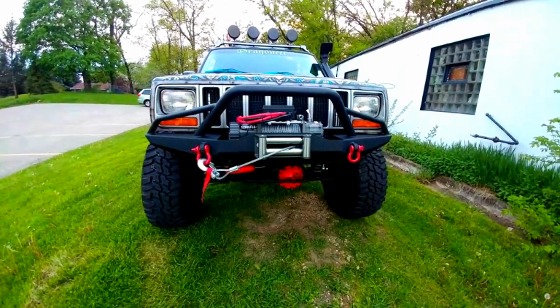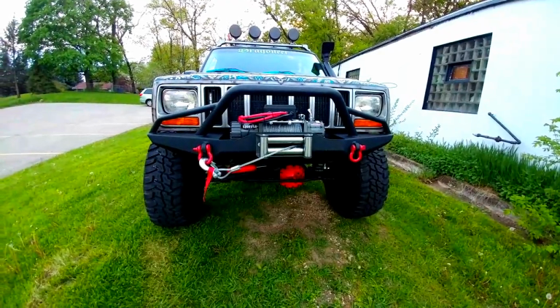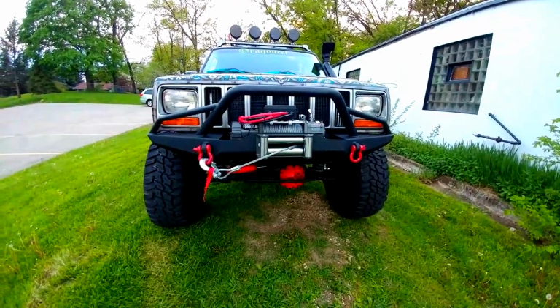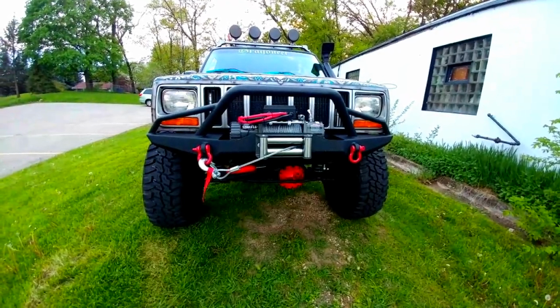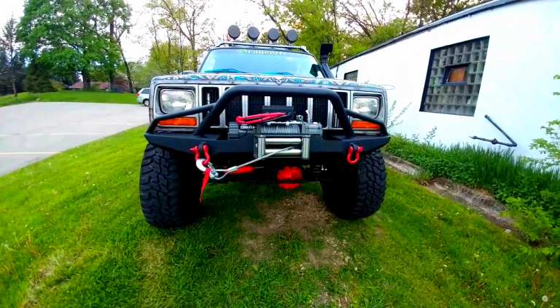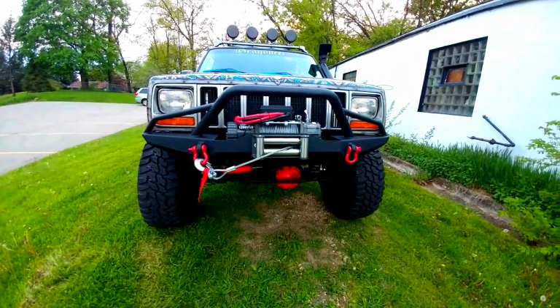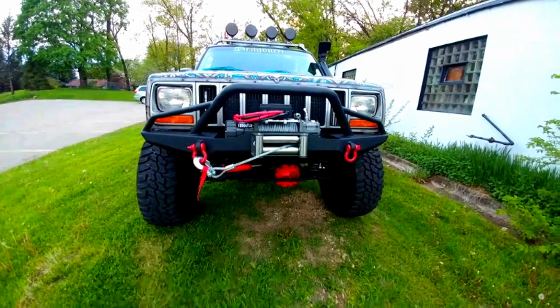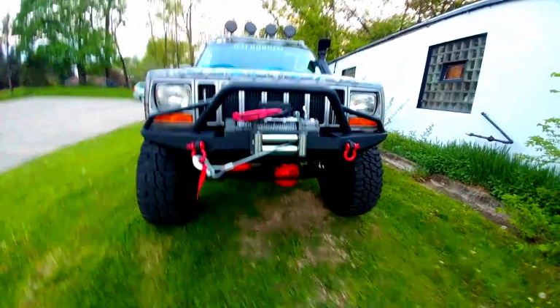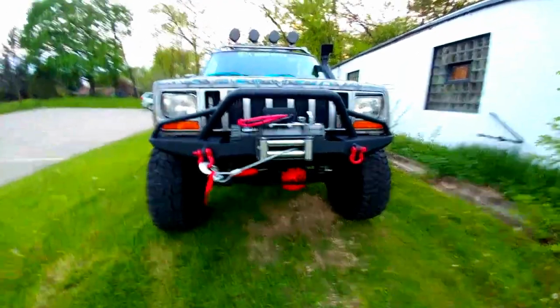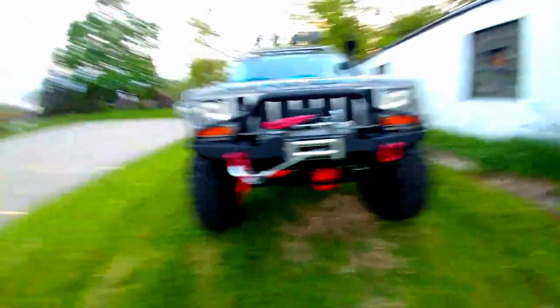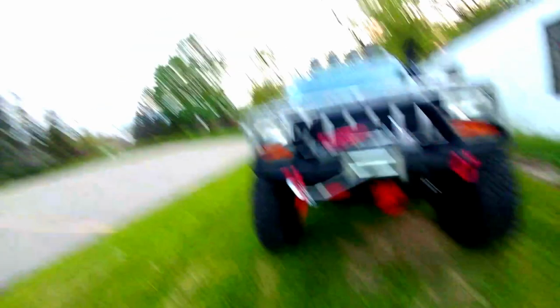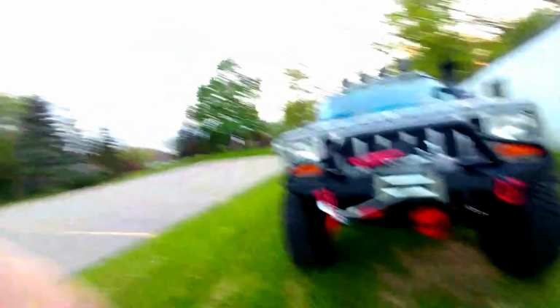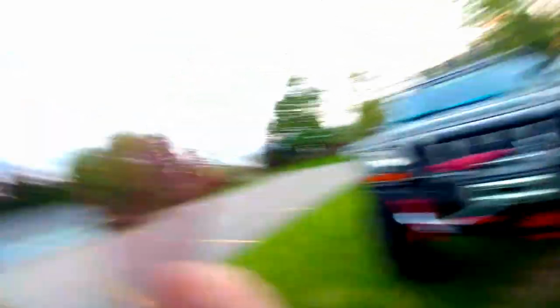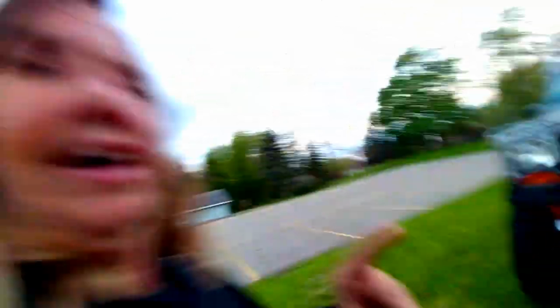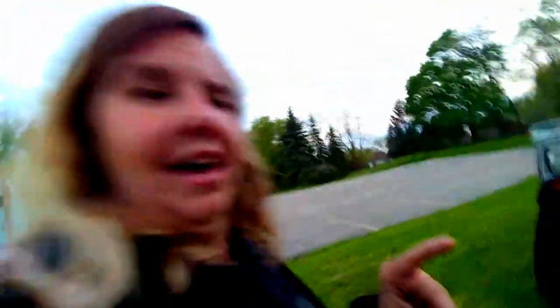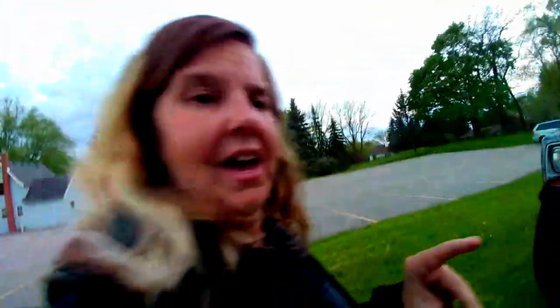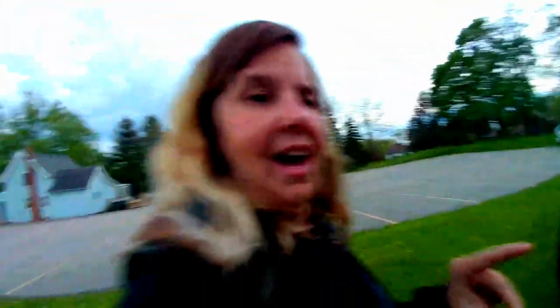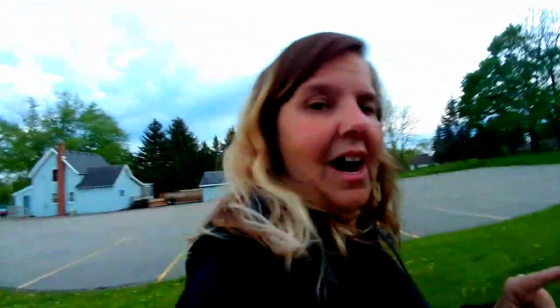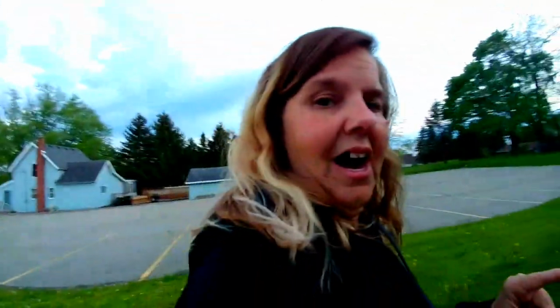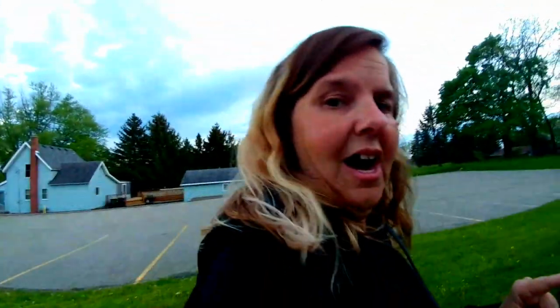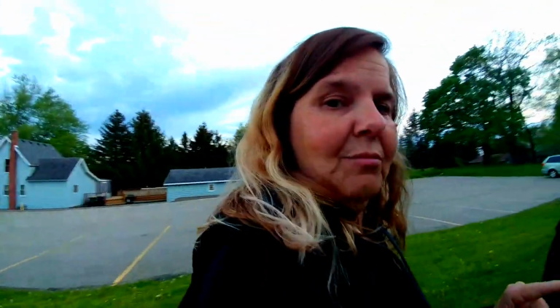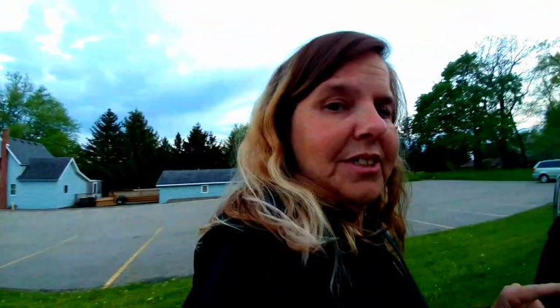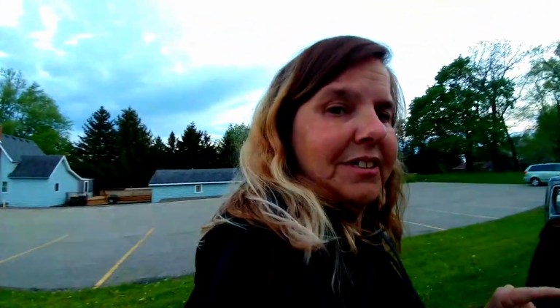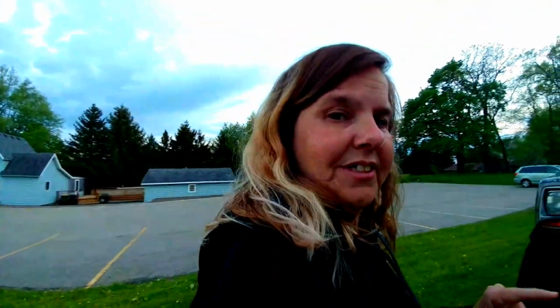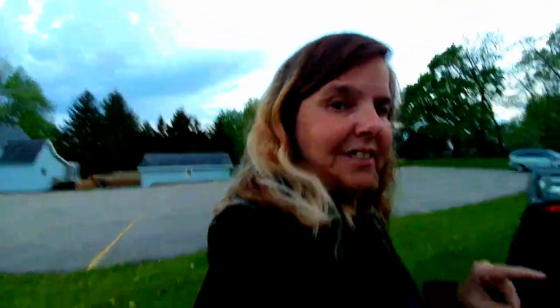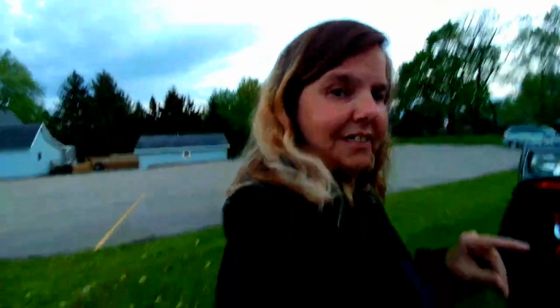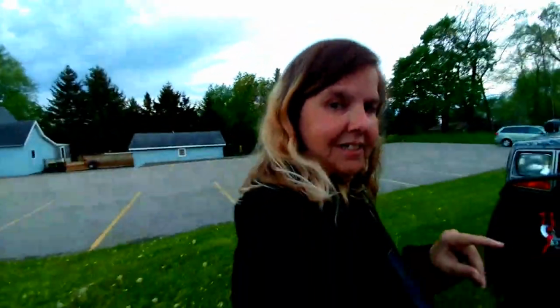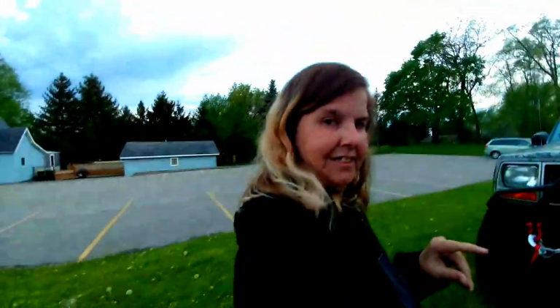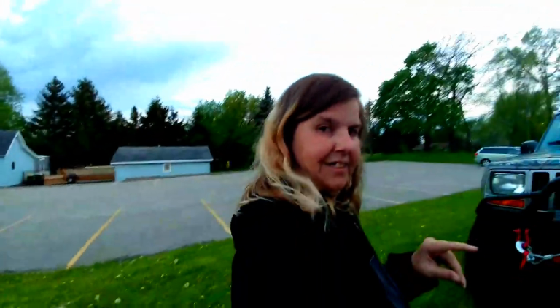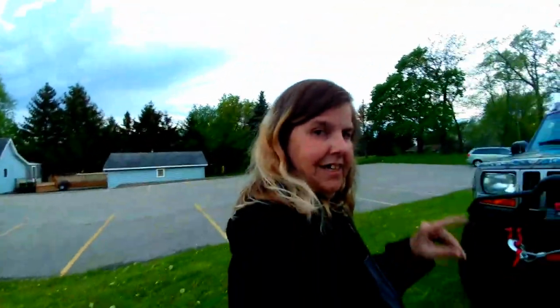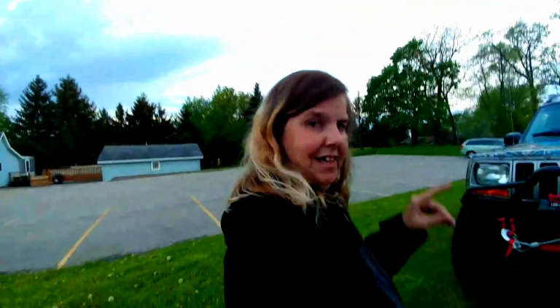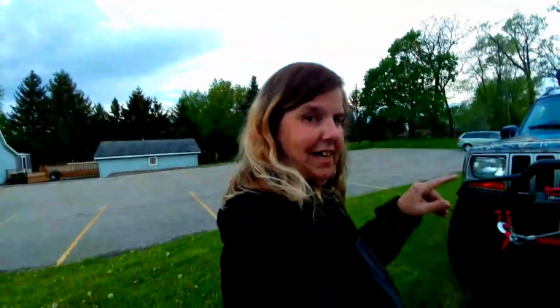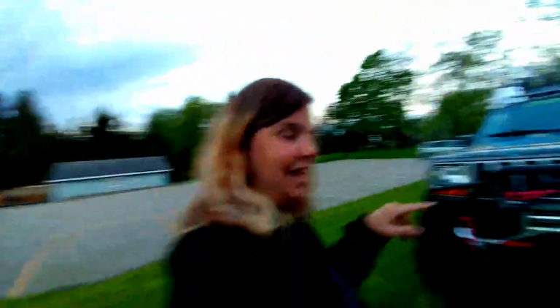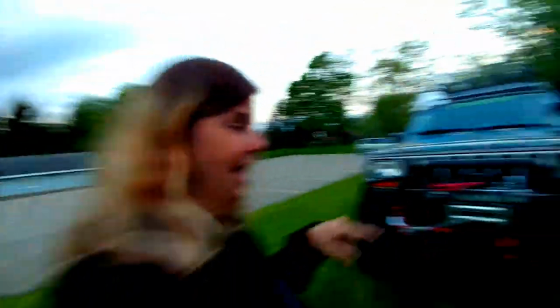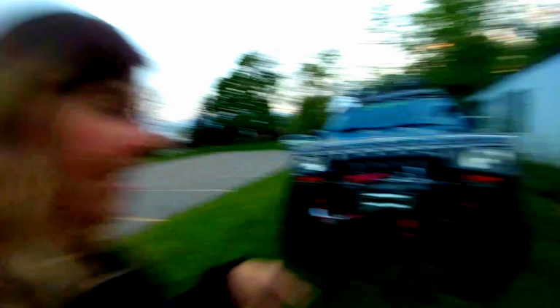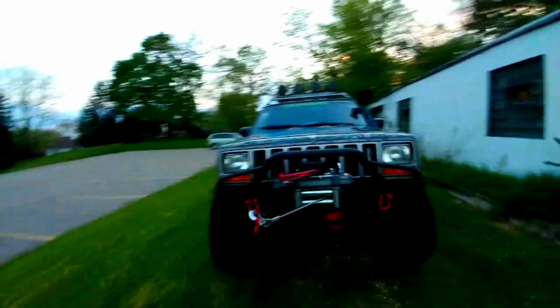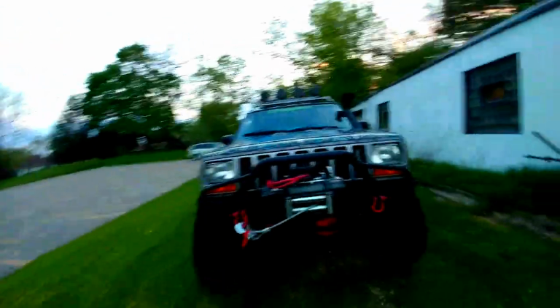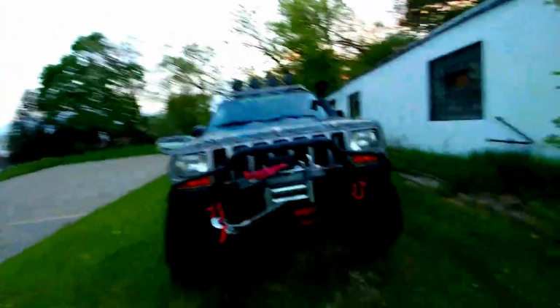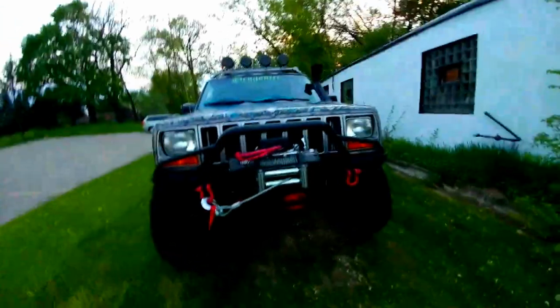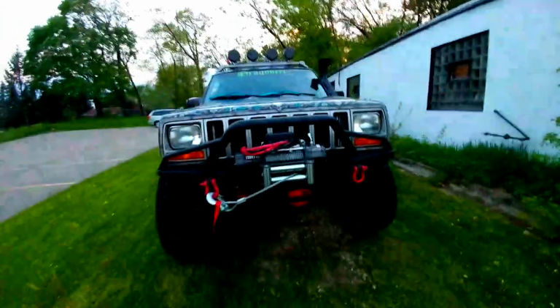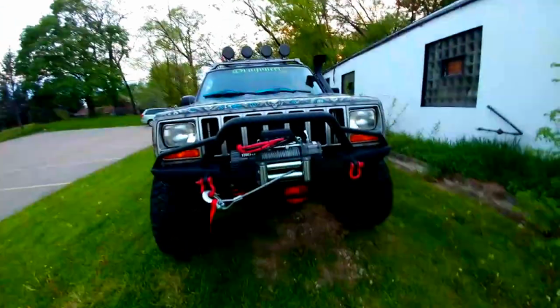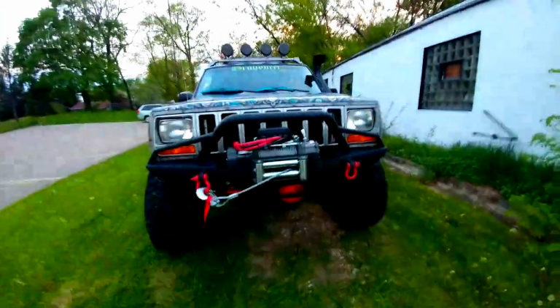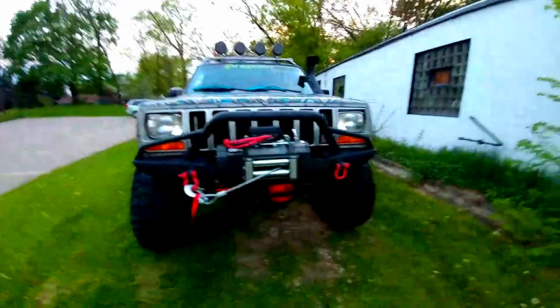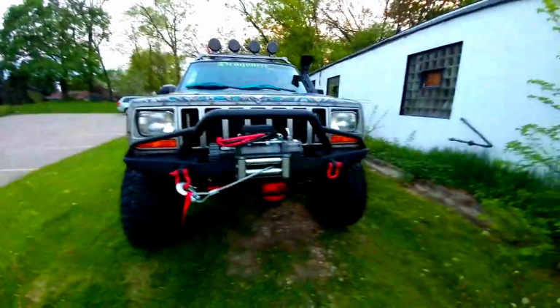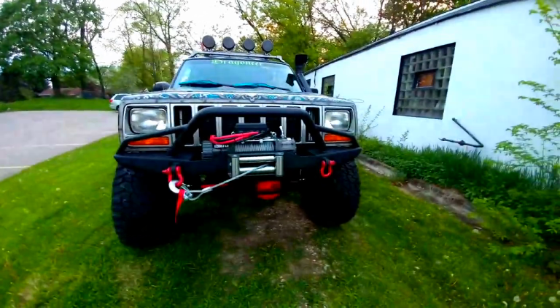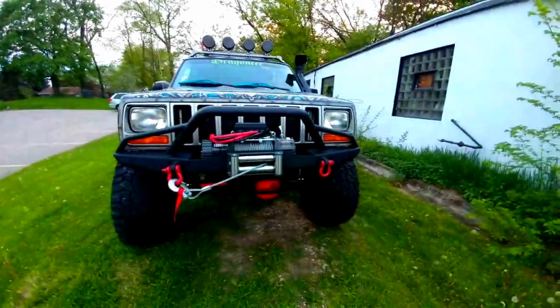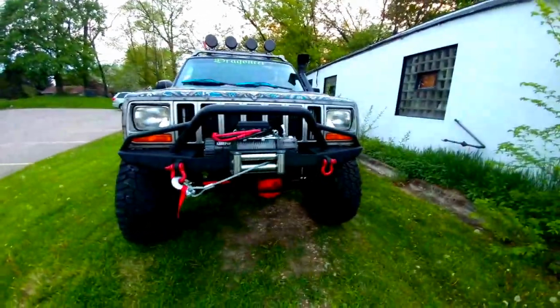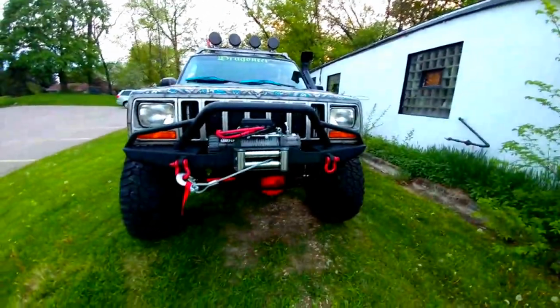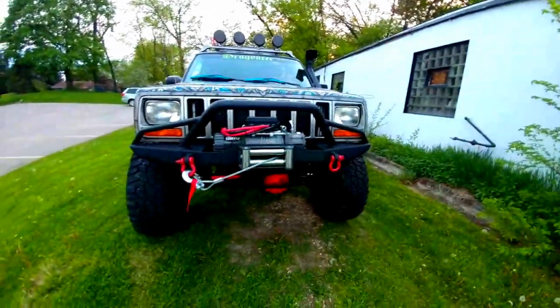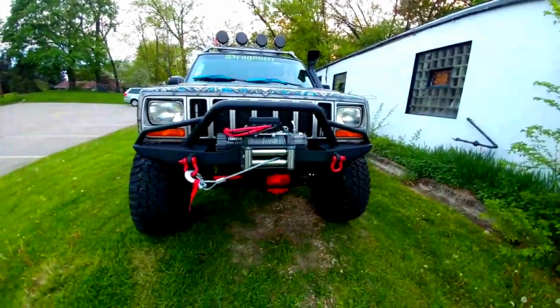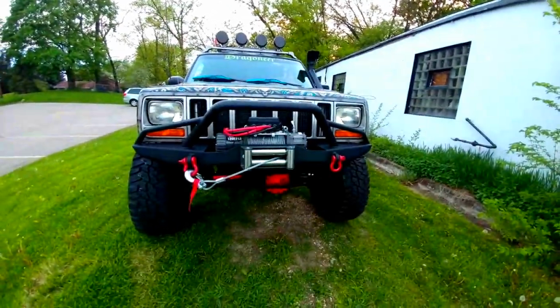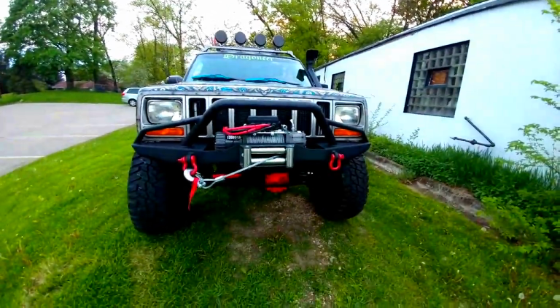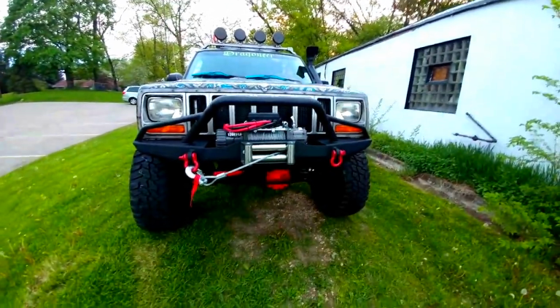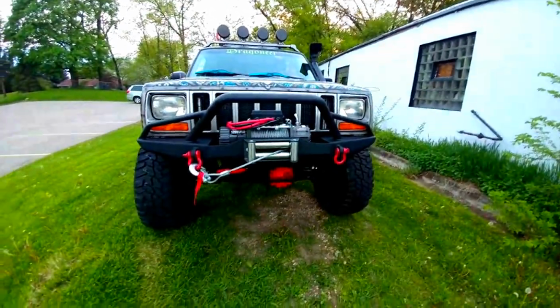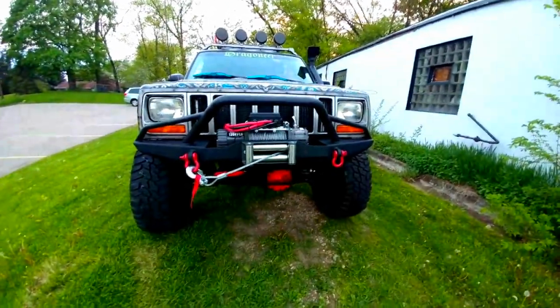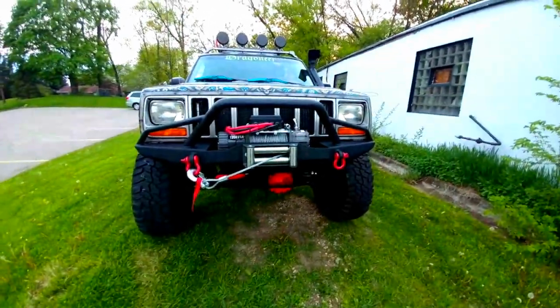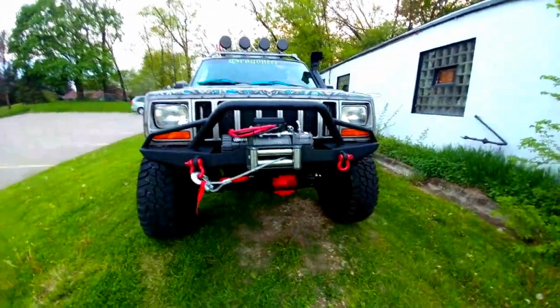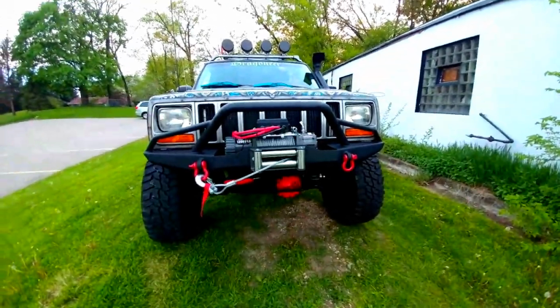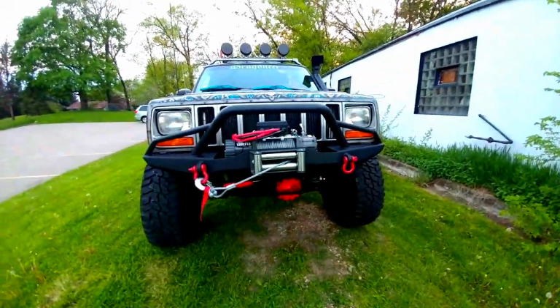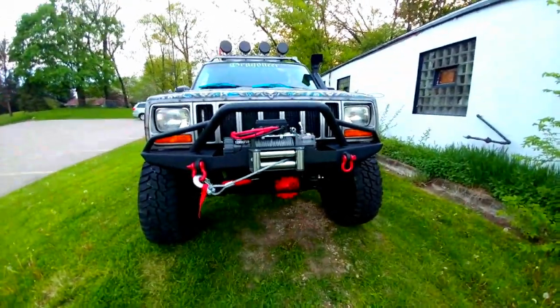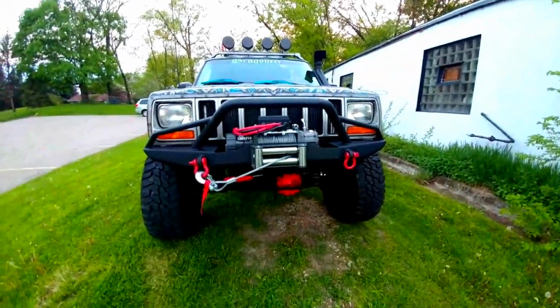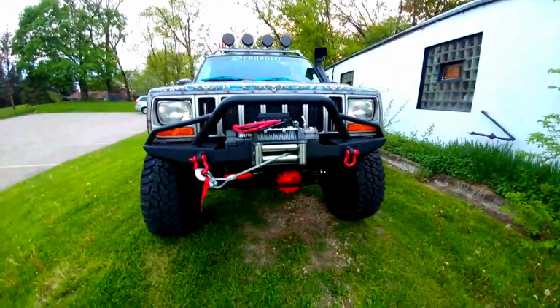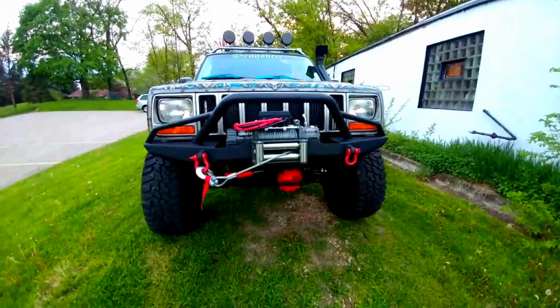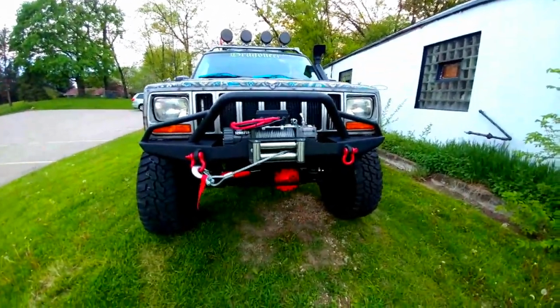Hello everyone! I'm Susan and this is the Dragoneer. I wanted to do a new walk-around video.